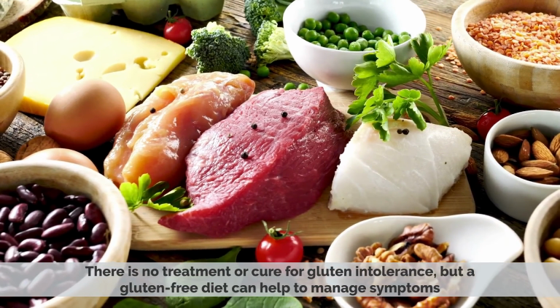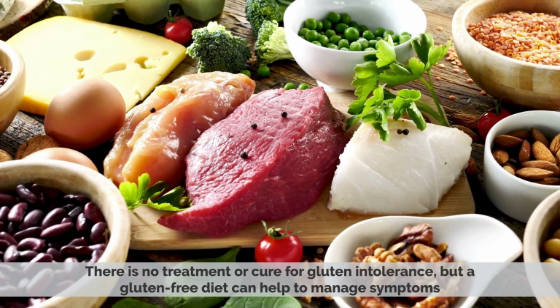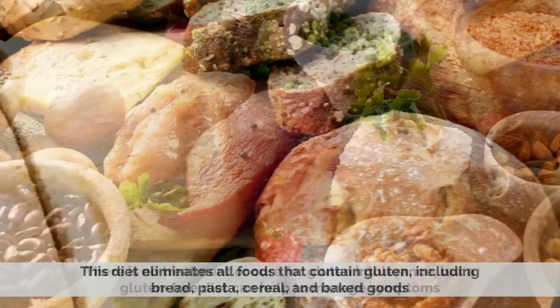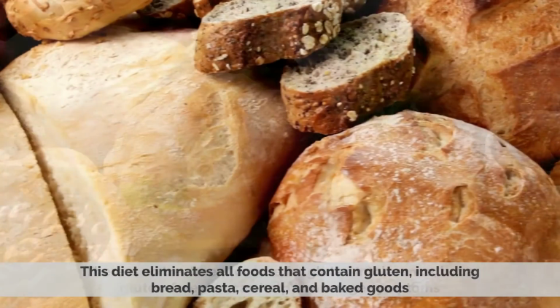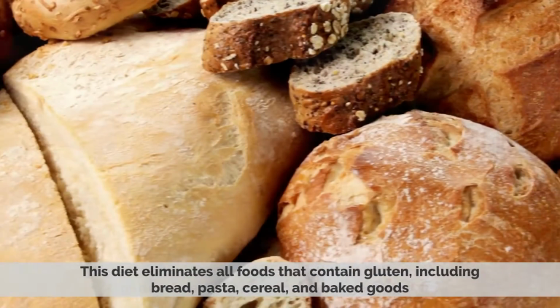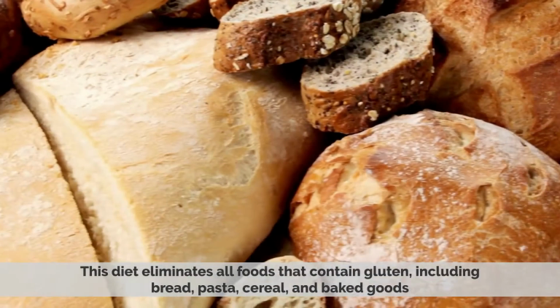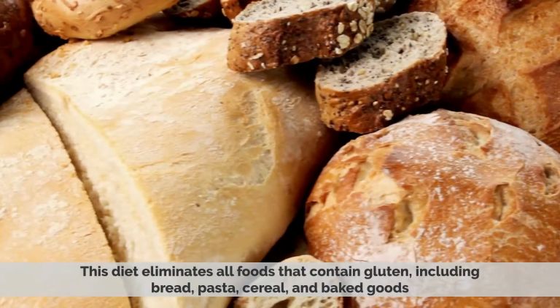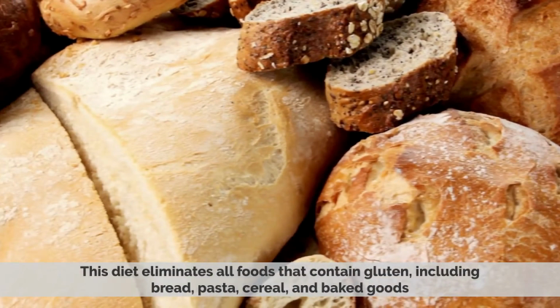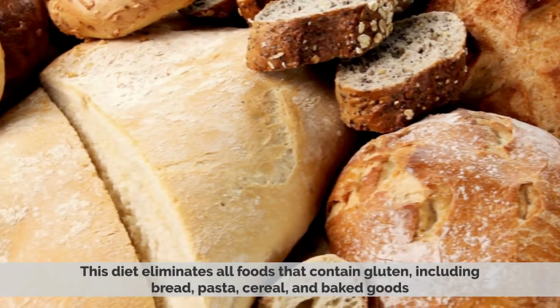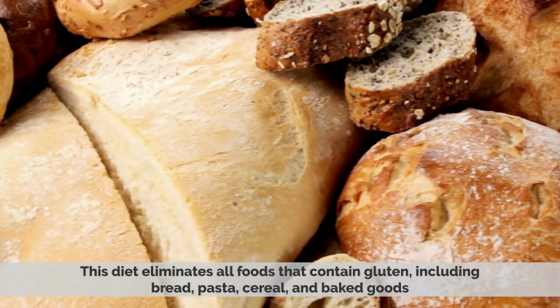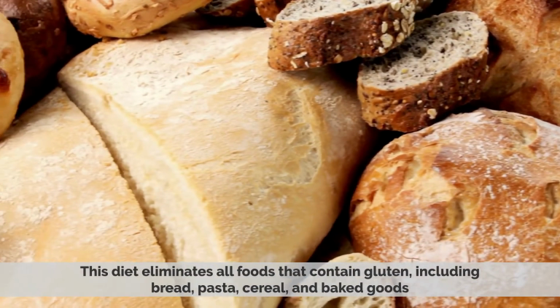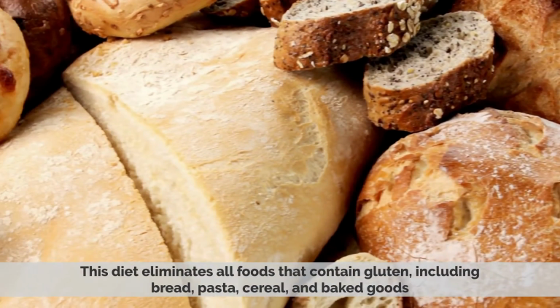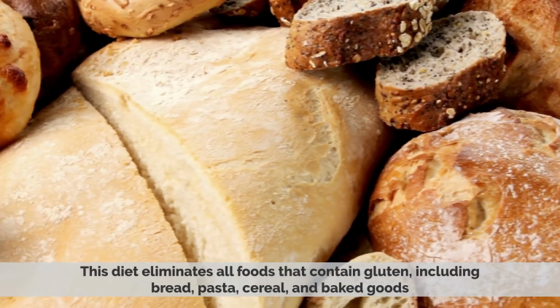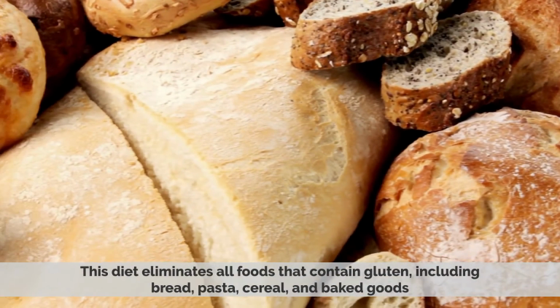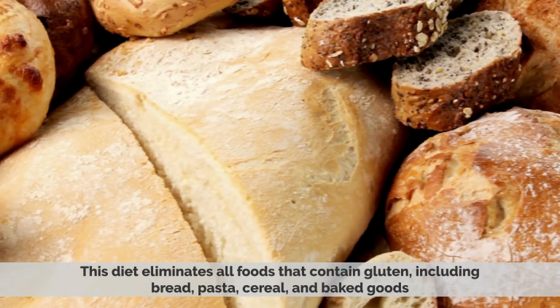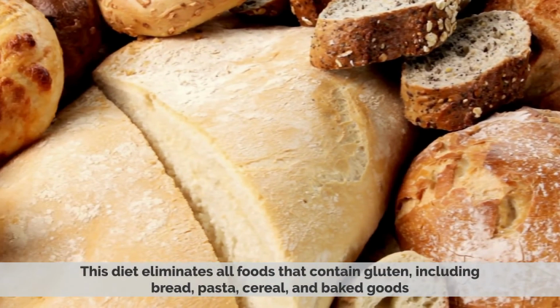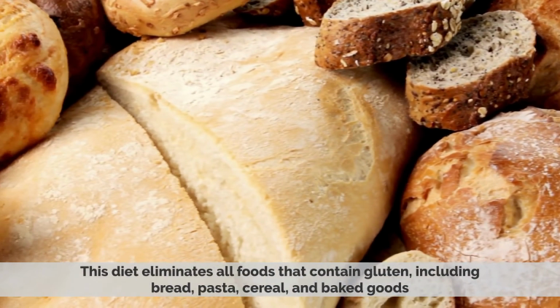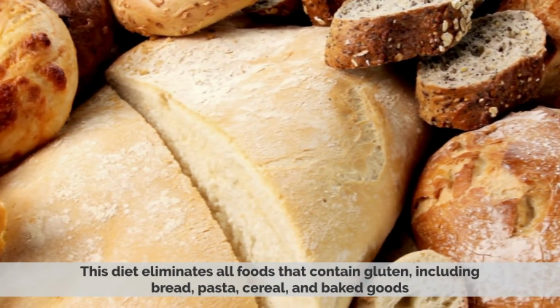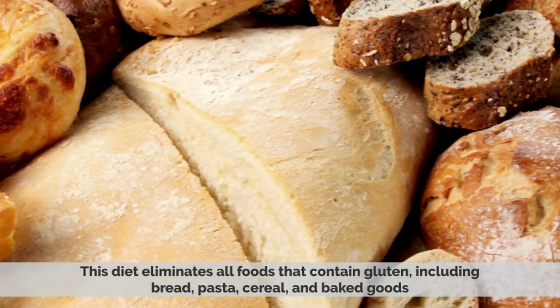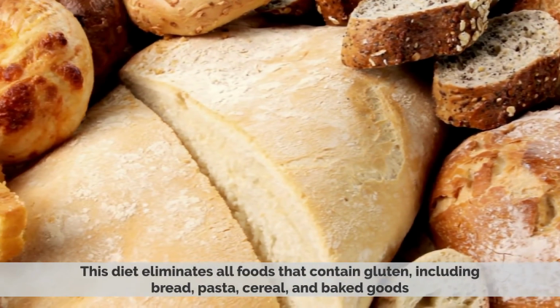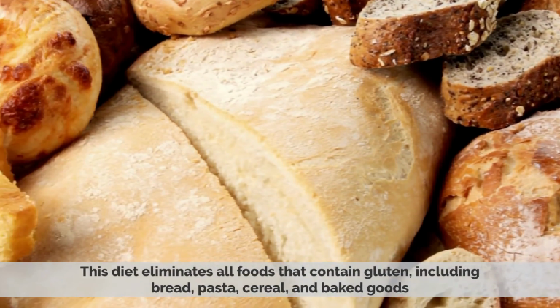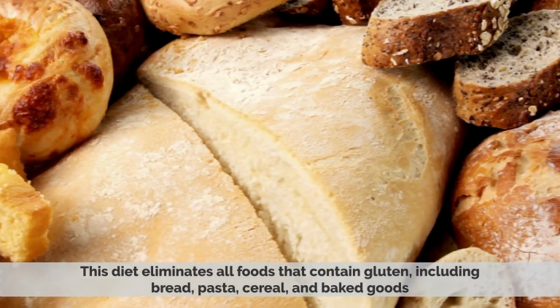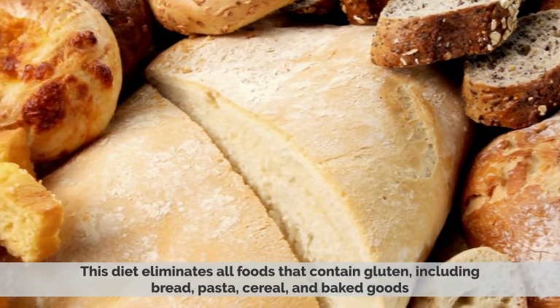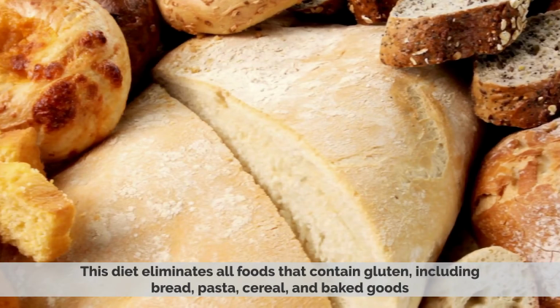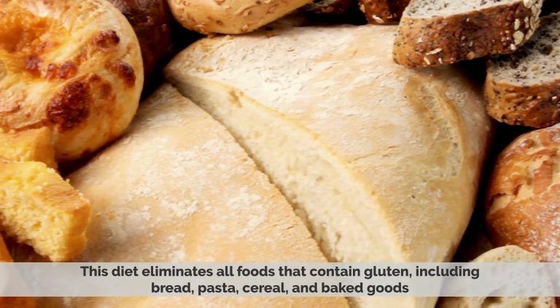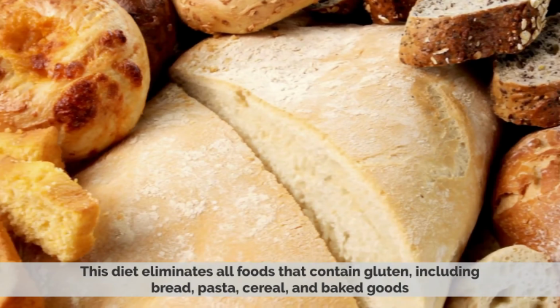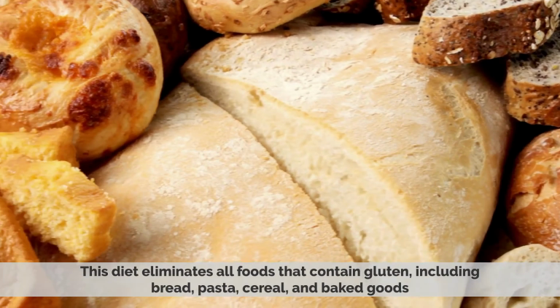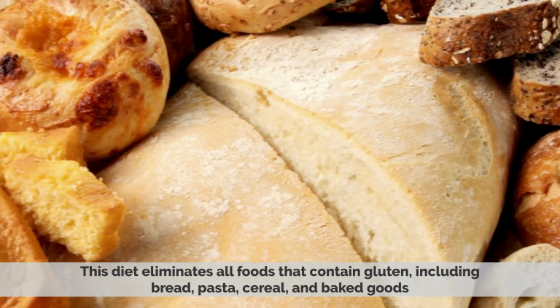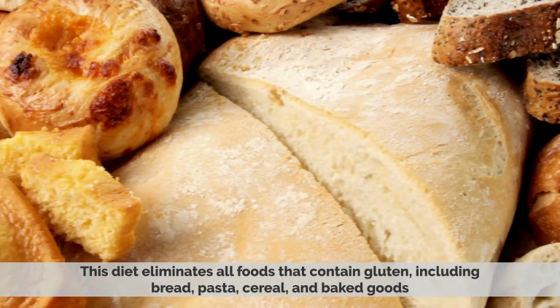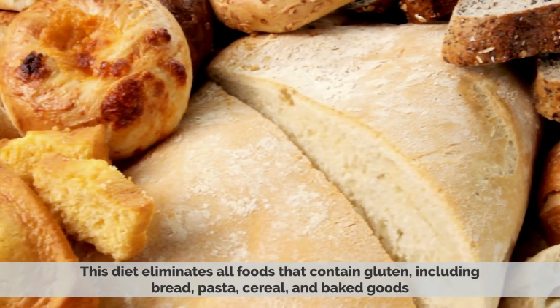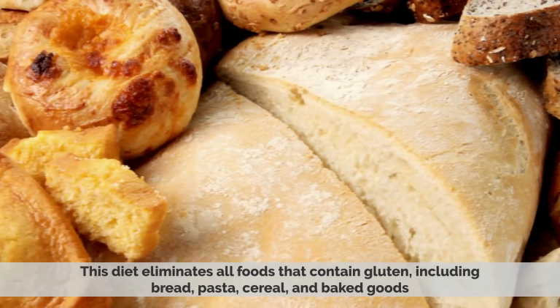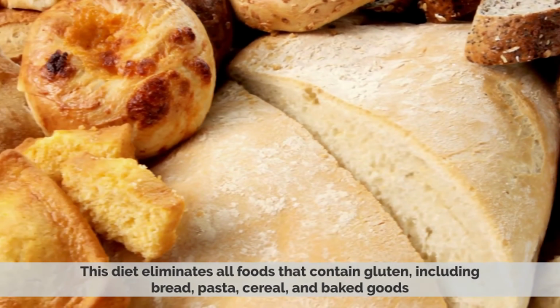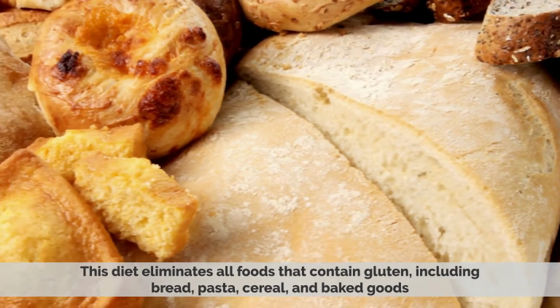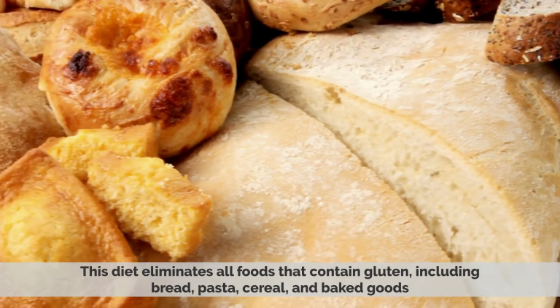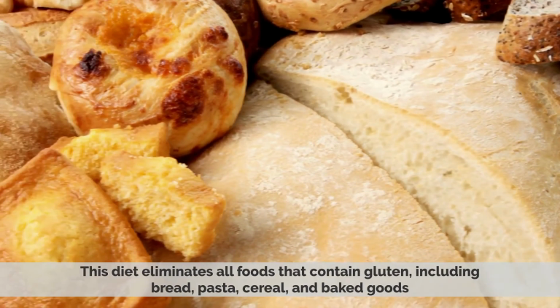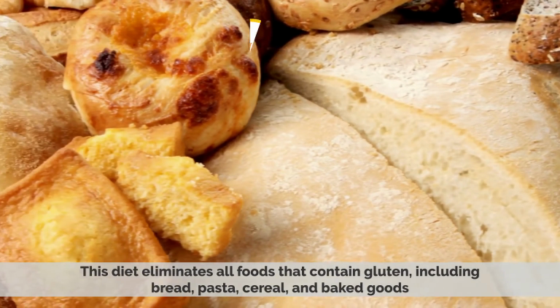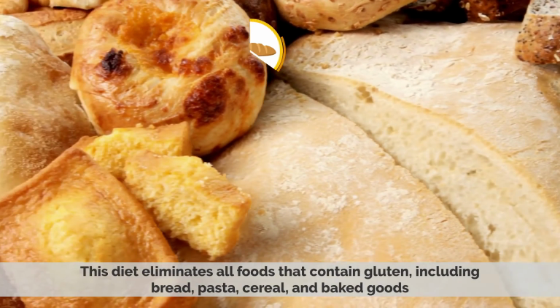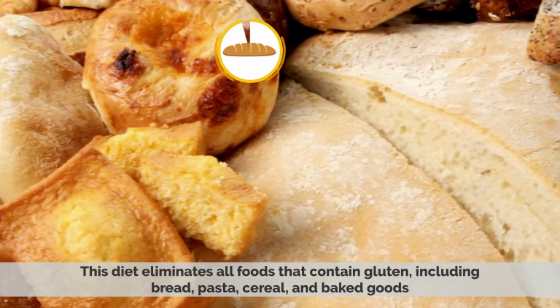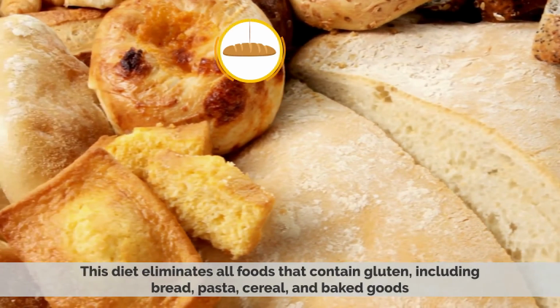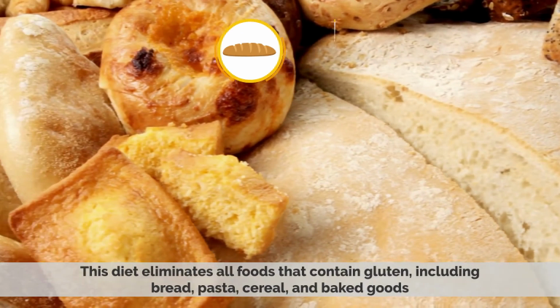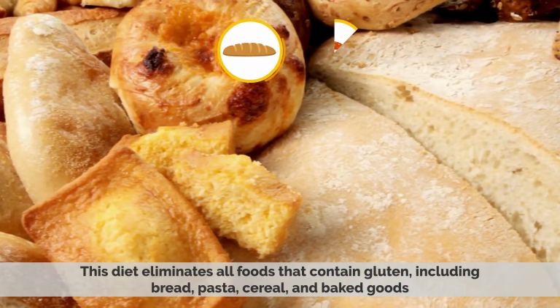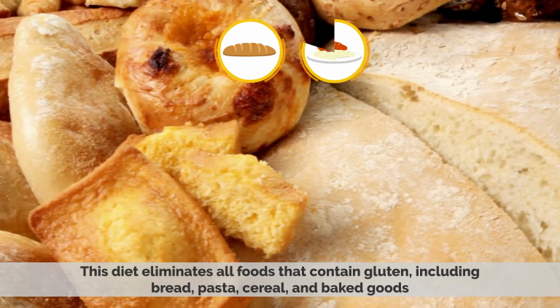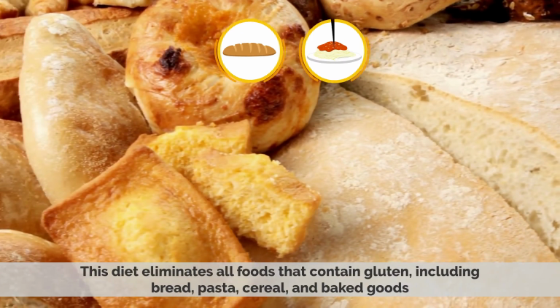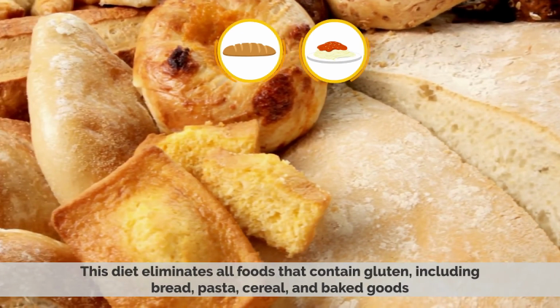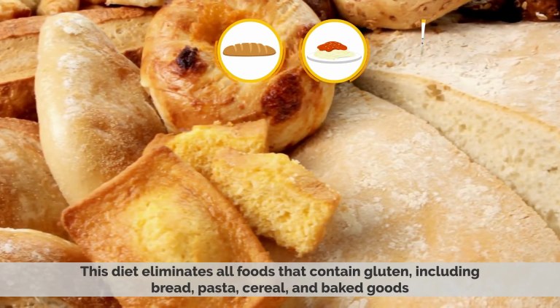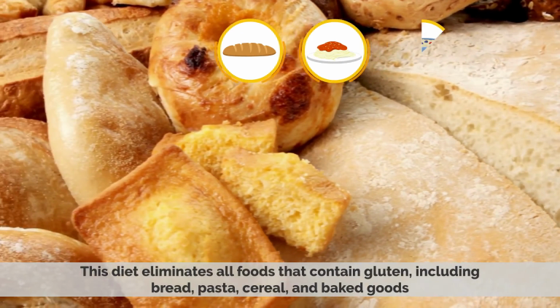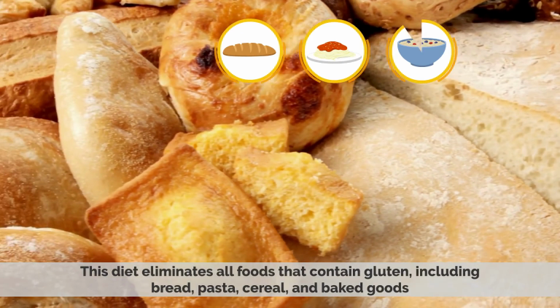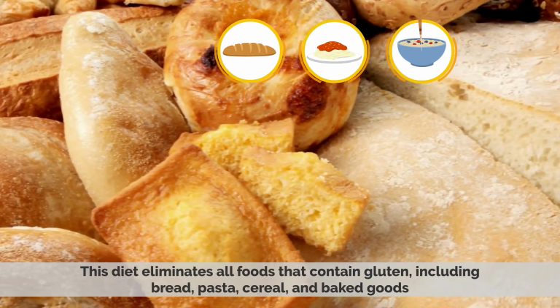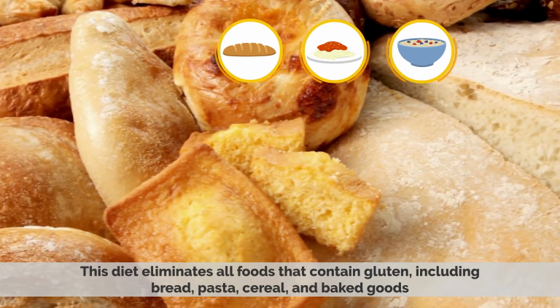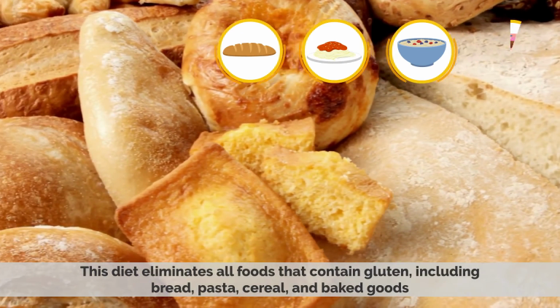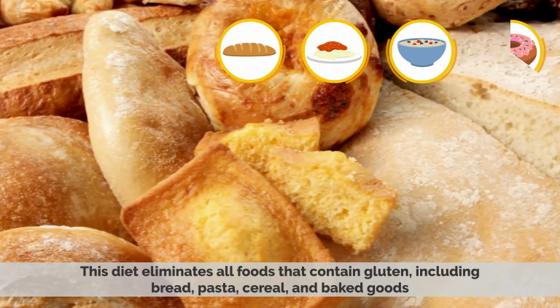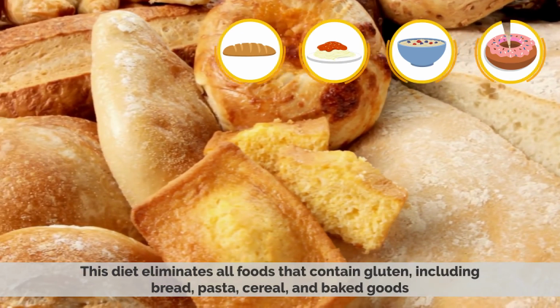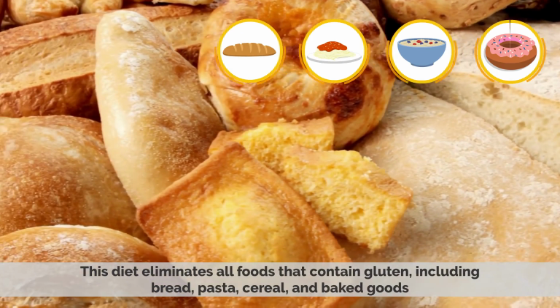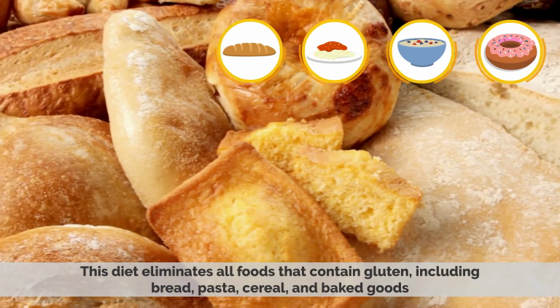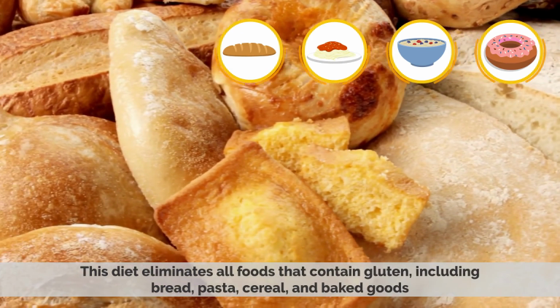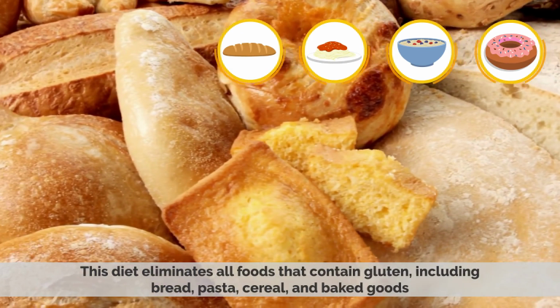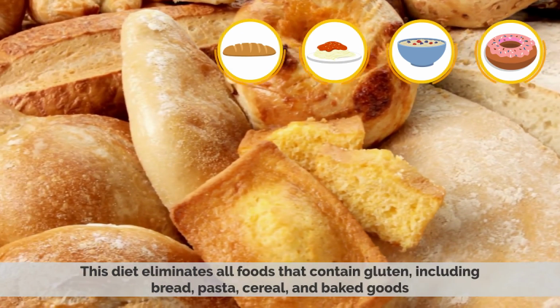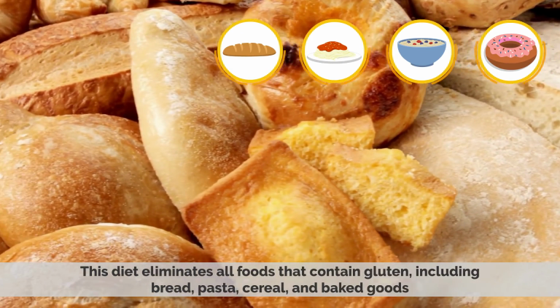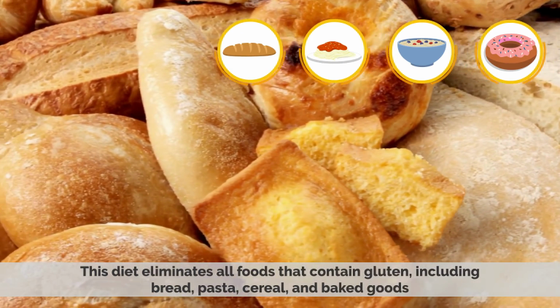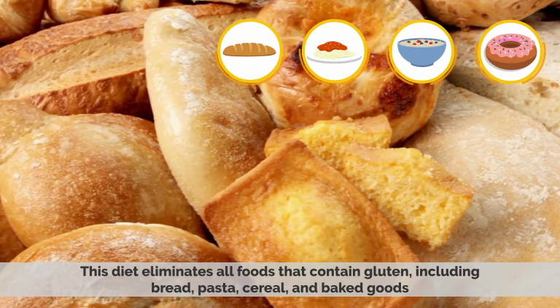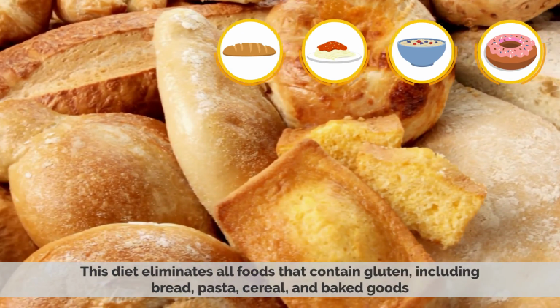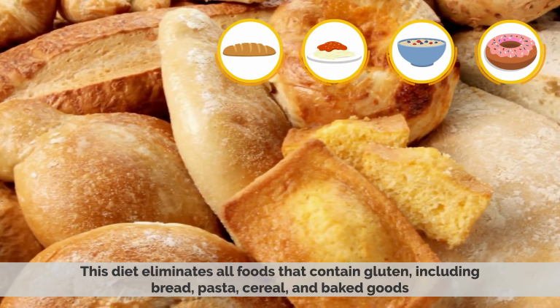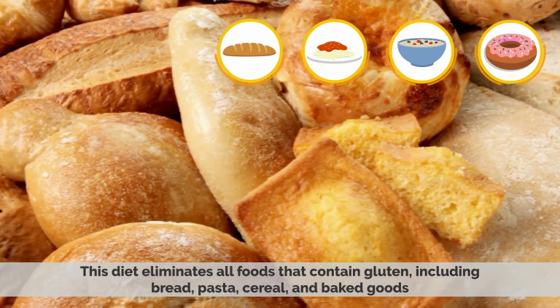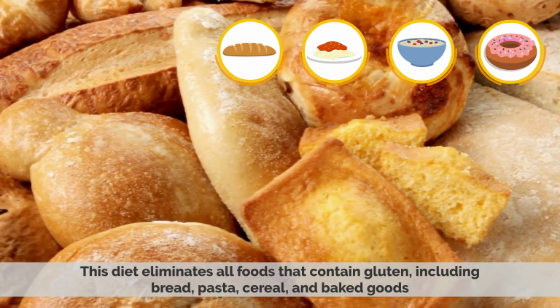This diet eliminates all foods that contain gluten, including bread, pasta, cereal, and baked goods.